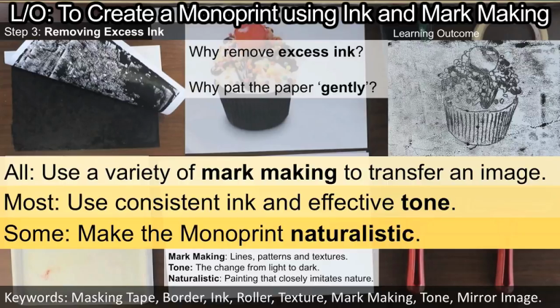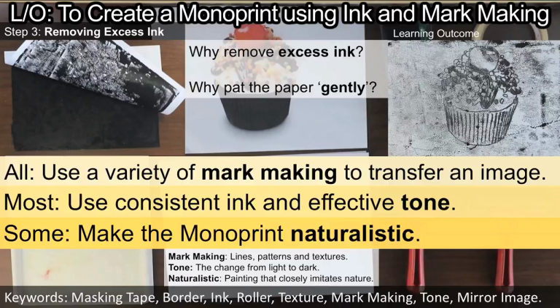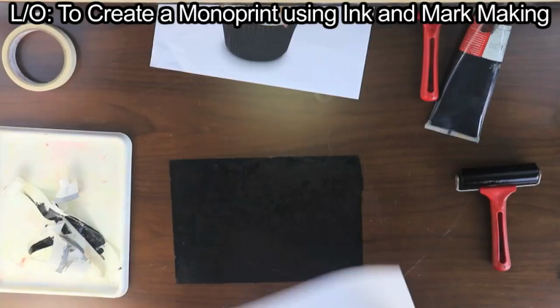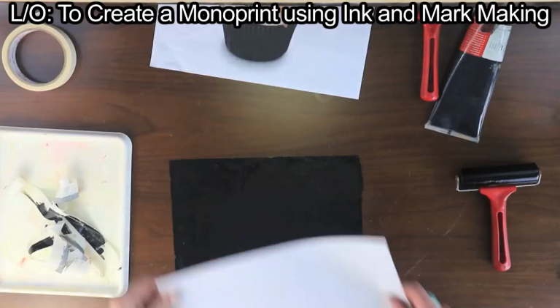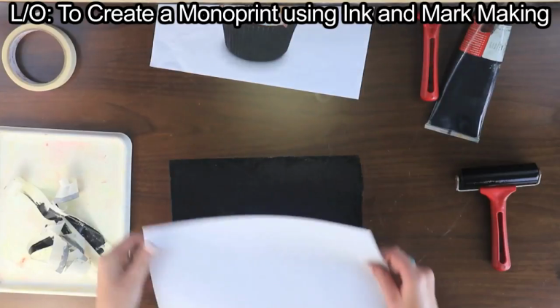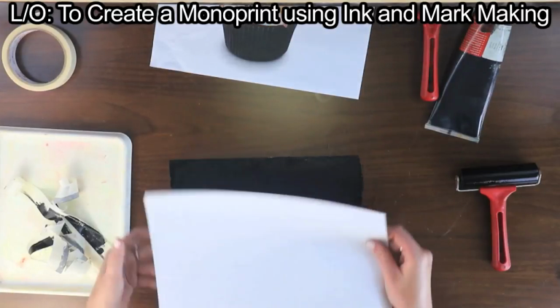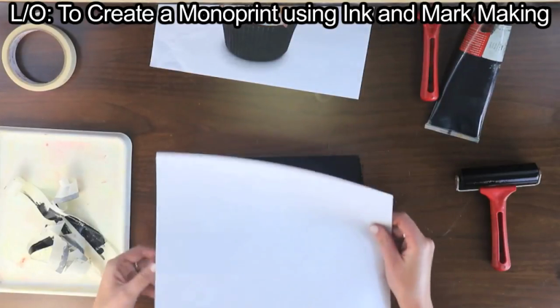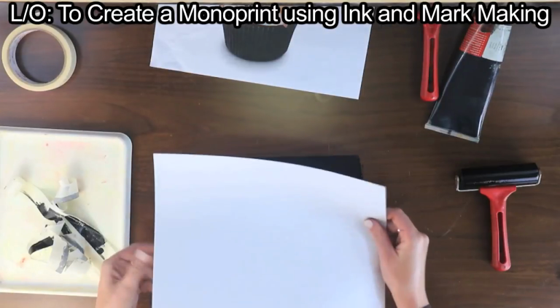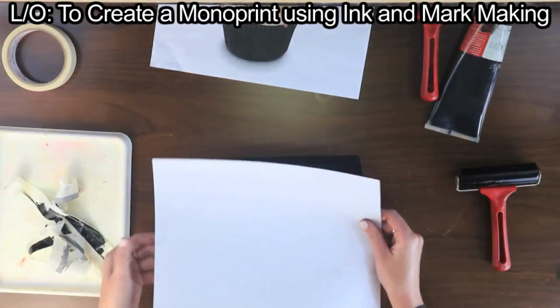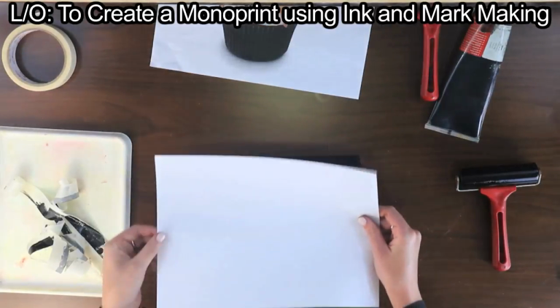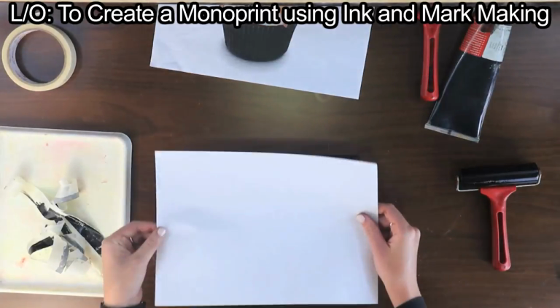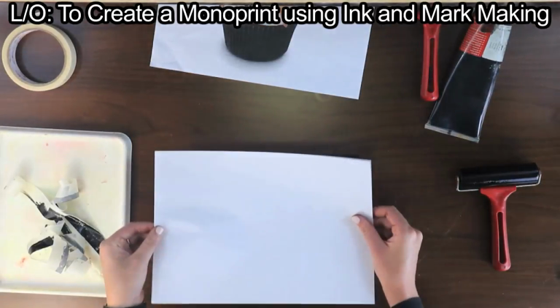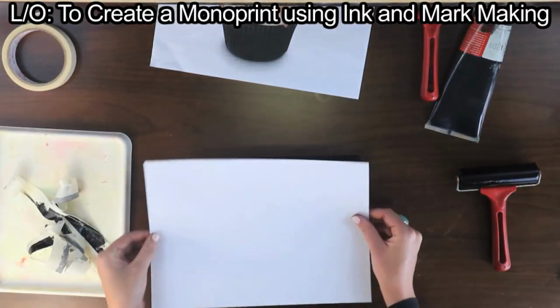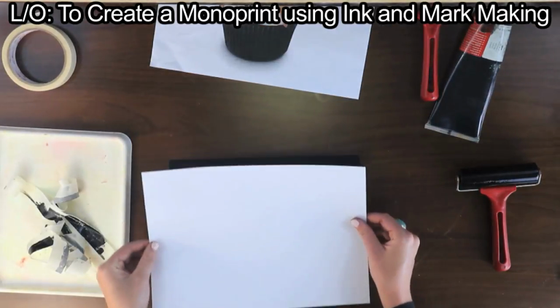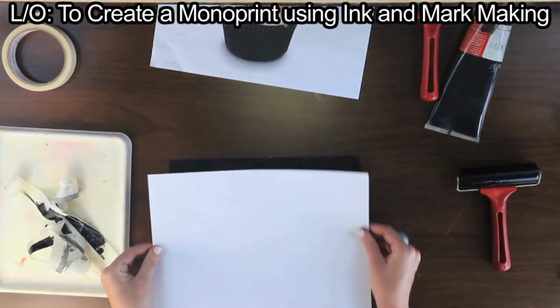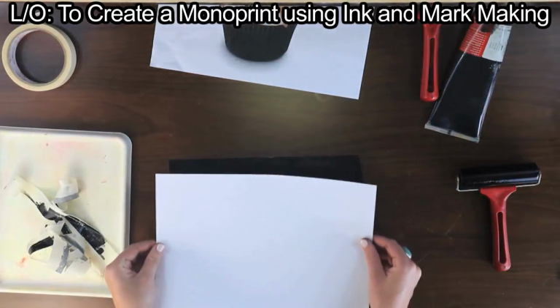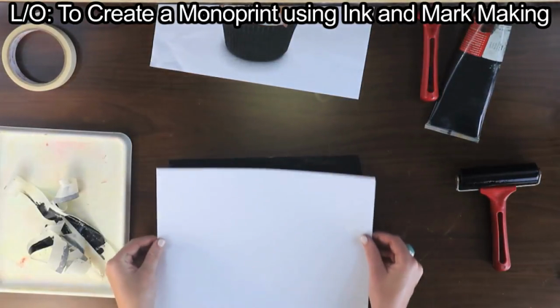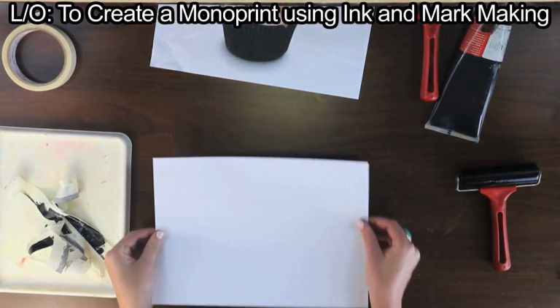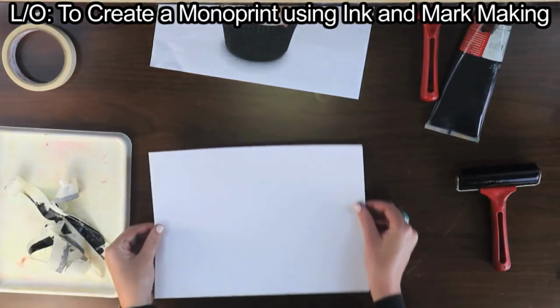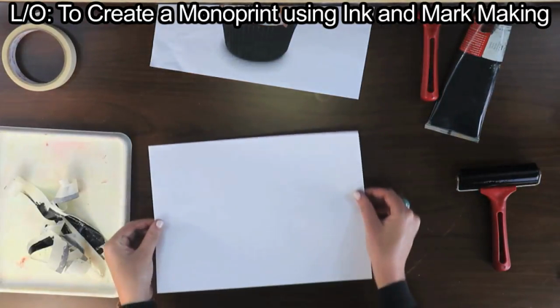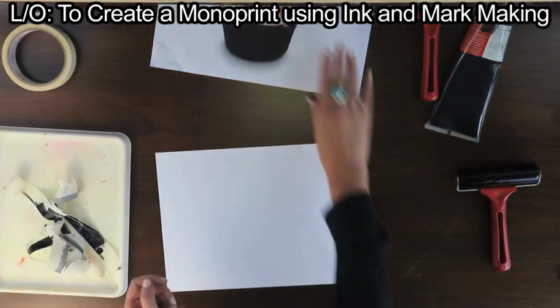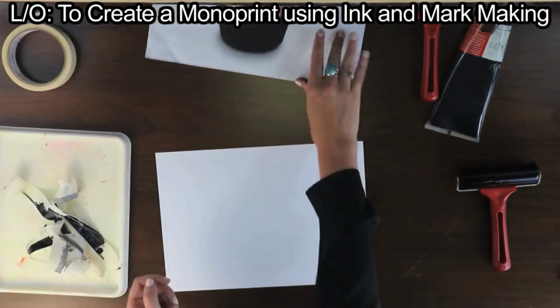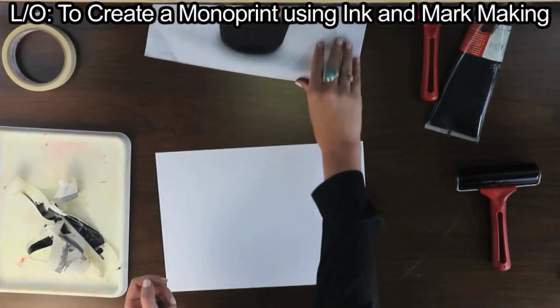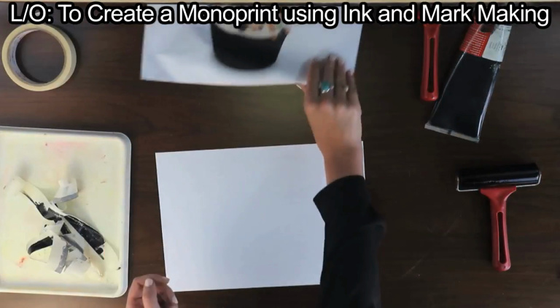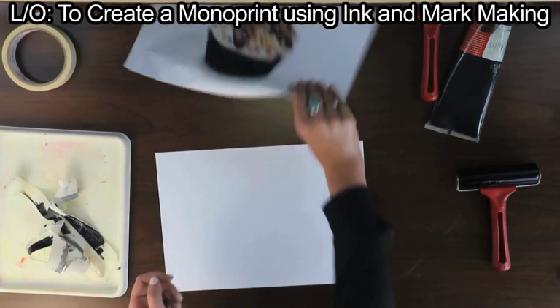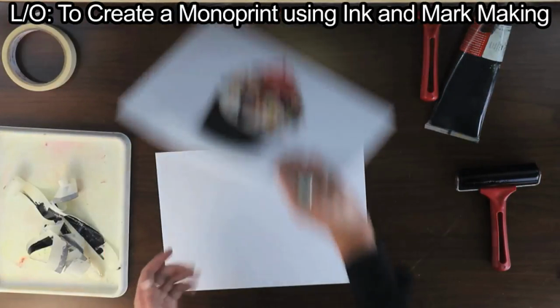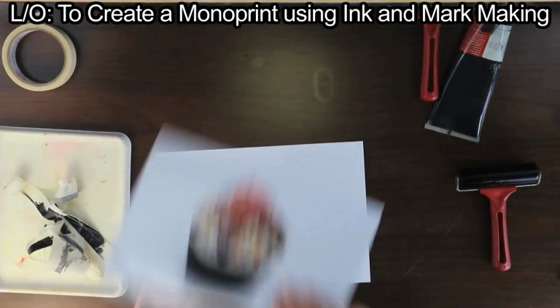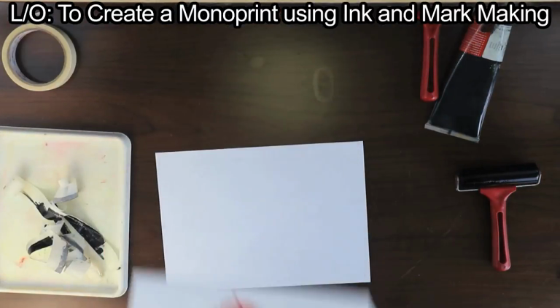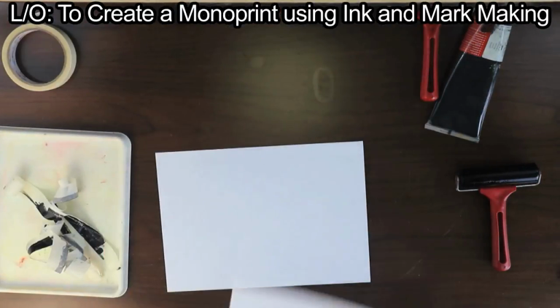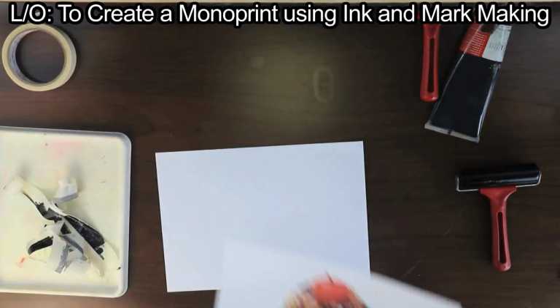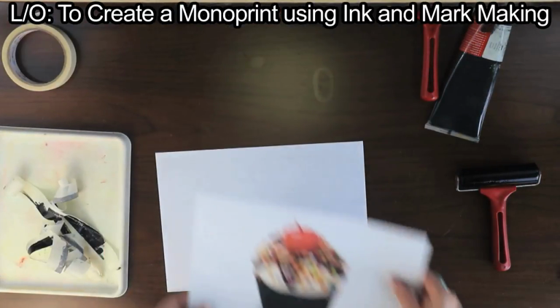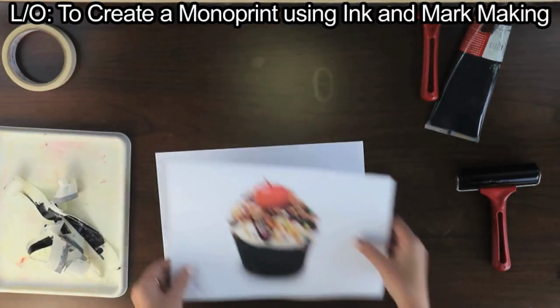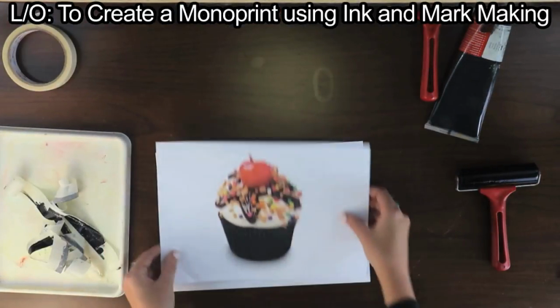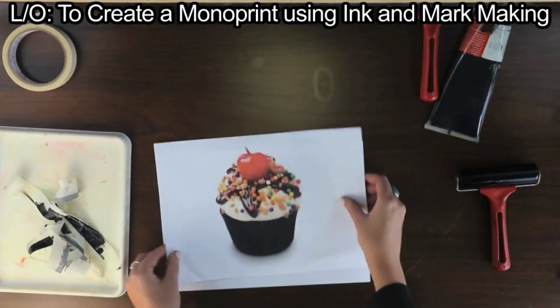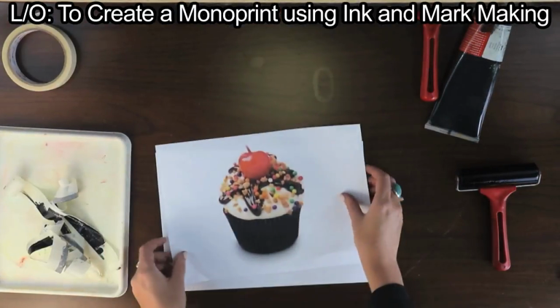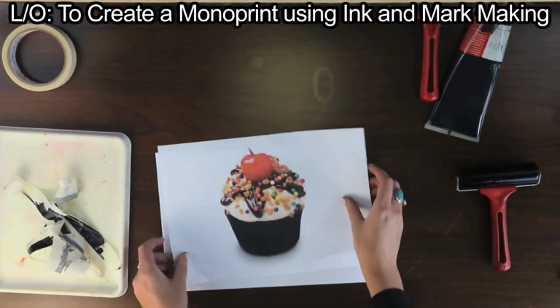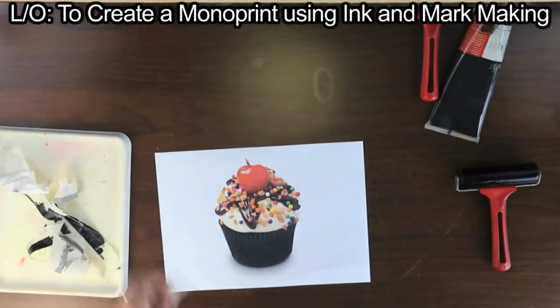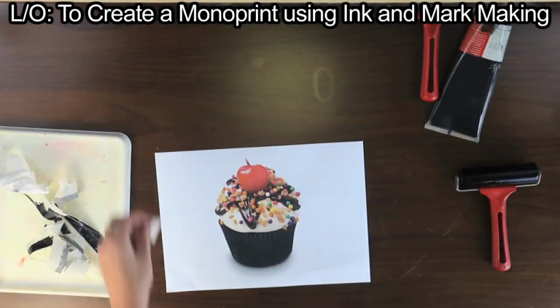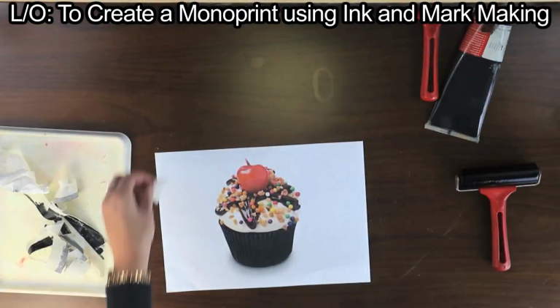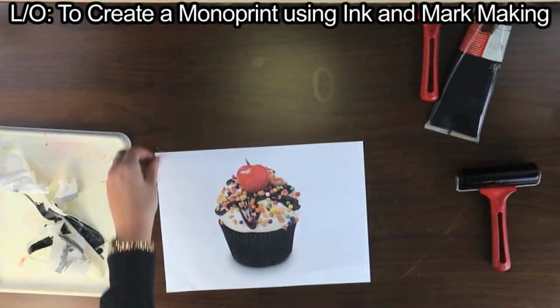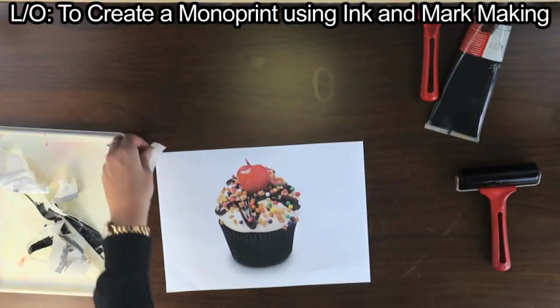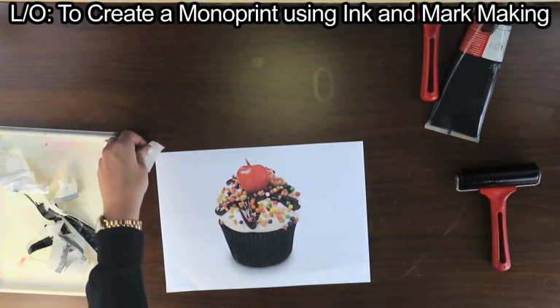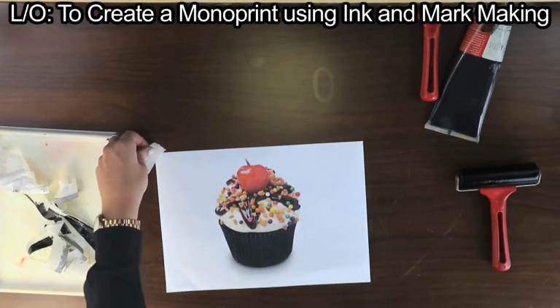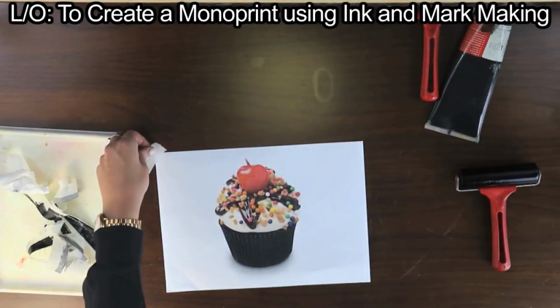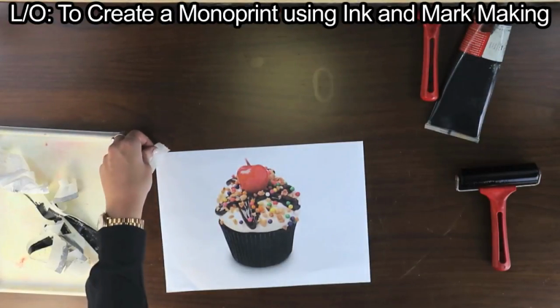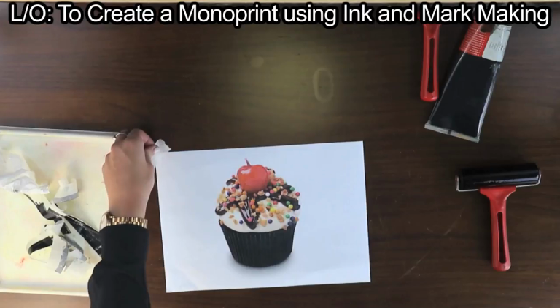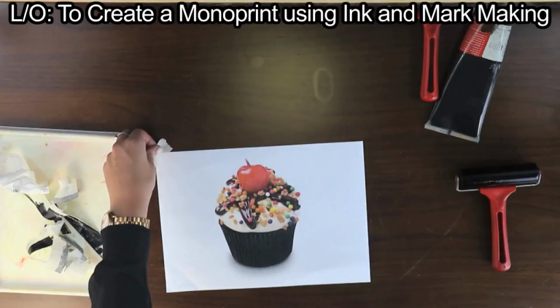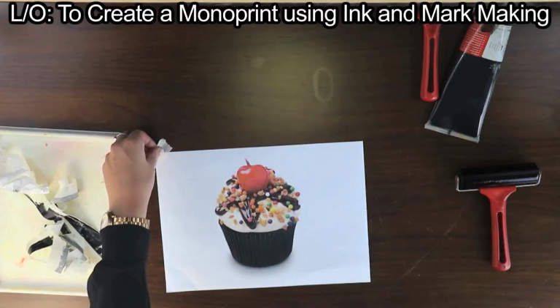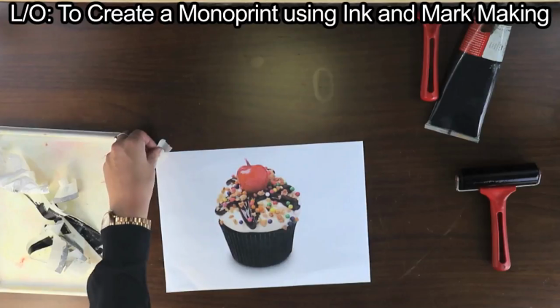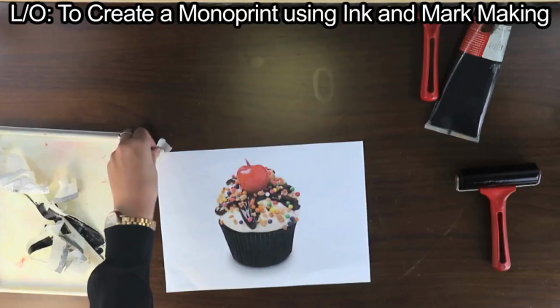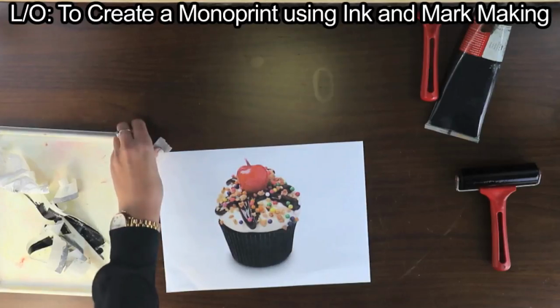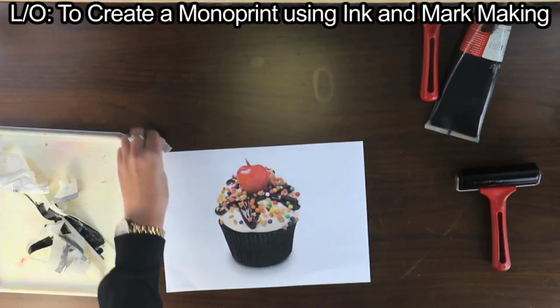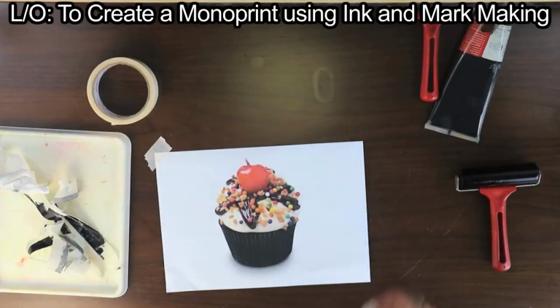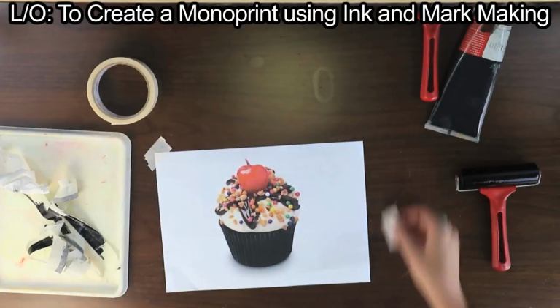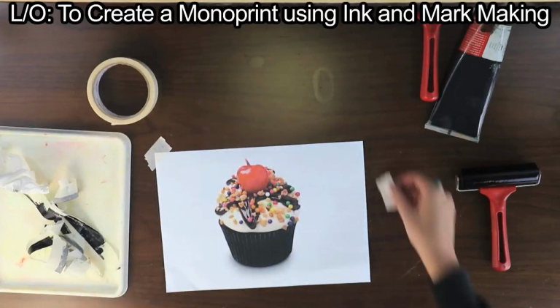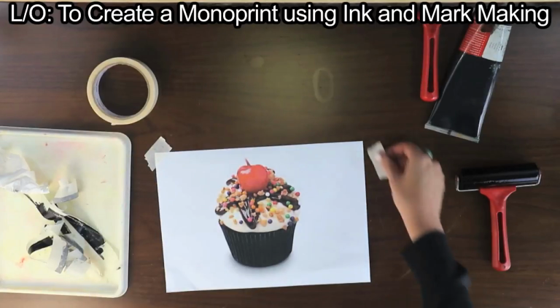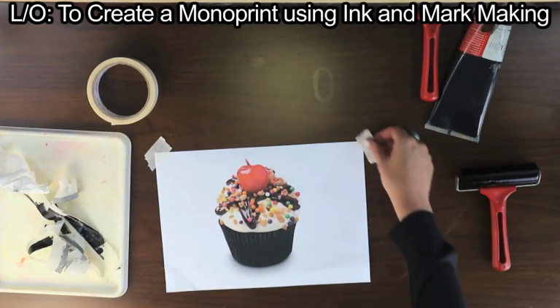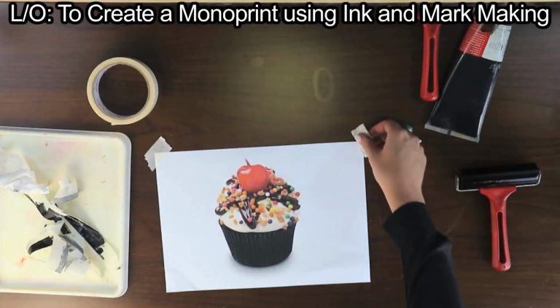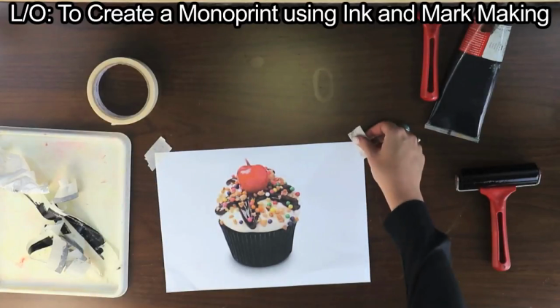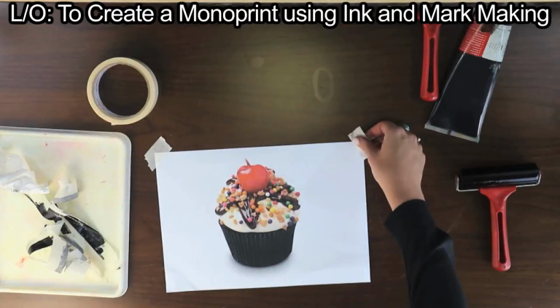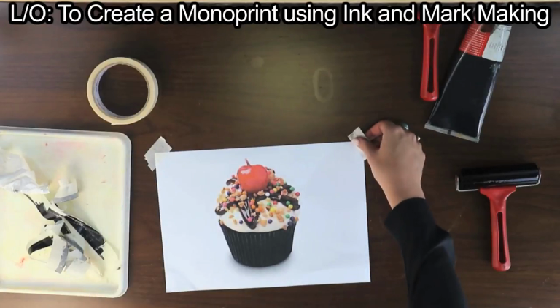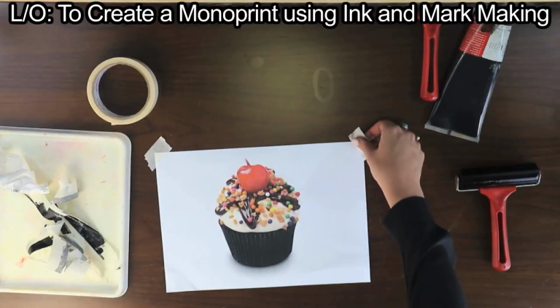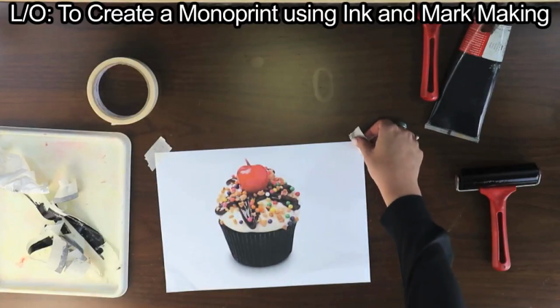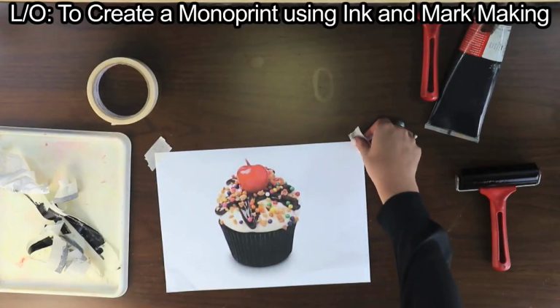Place another piece of paper on the ink and place your image on top. Put masking tape over the top corners so the paper doesn't move.